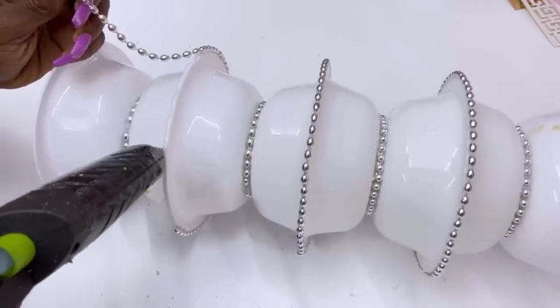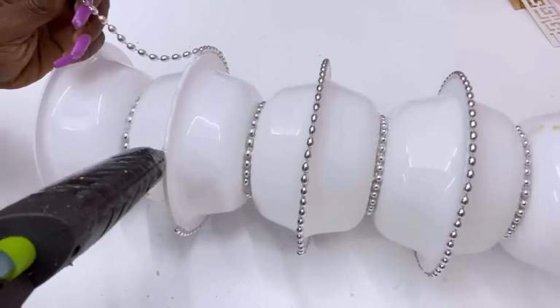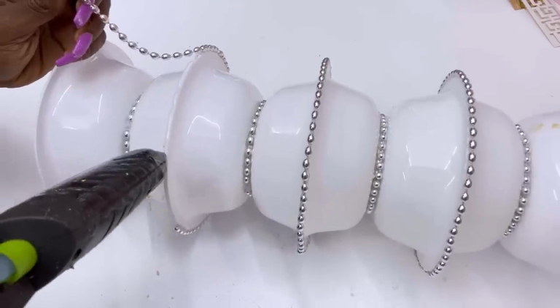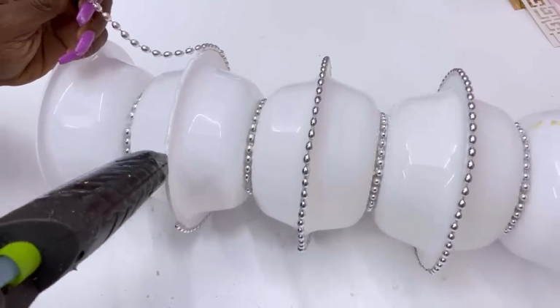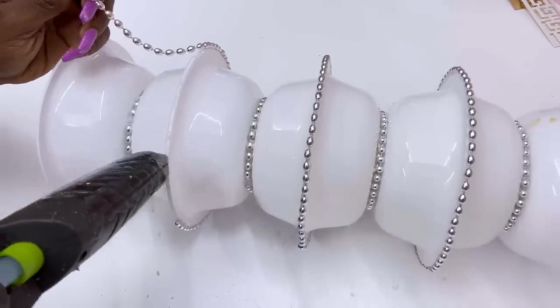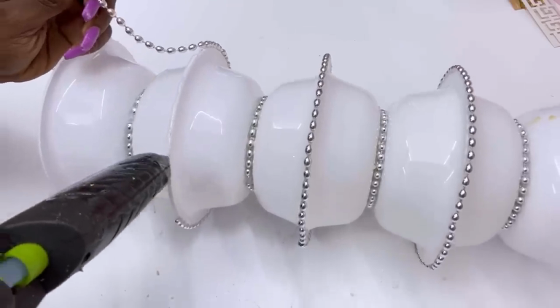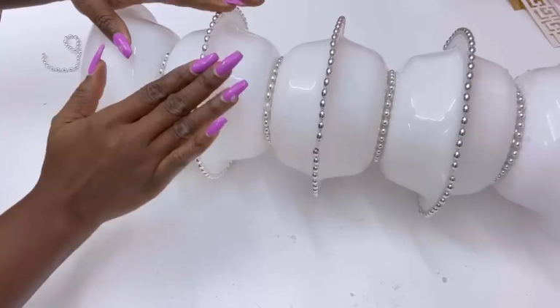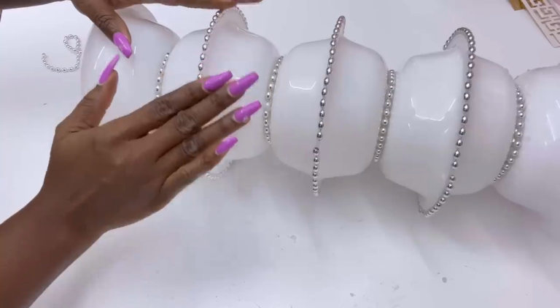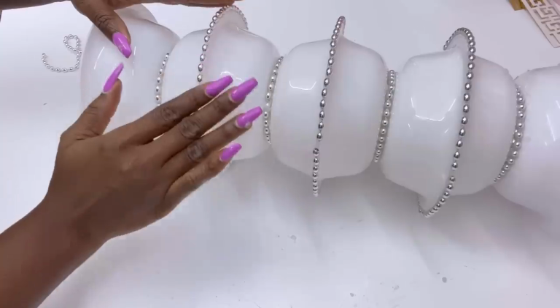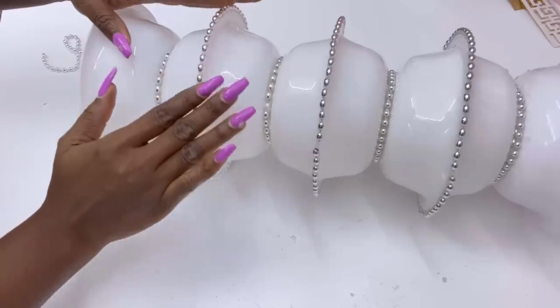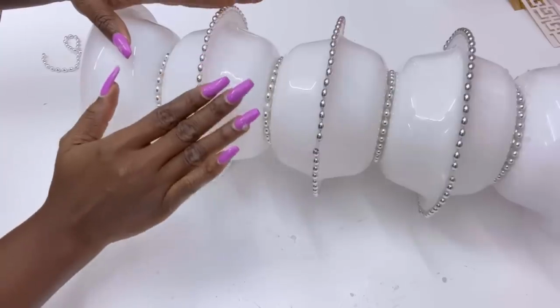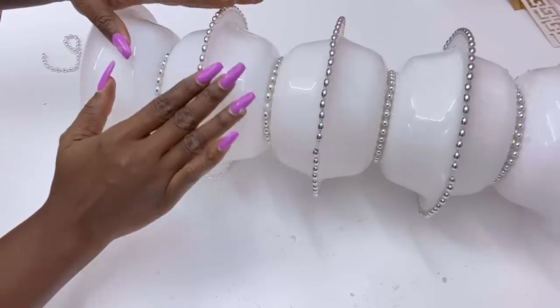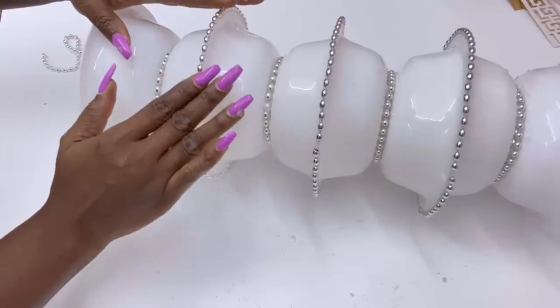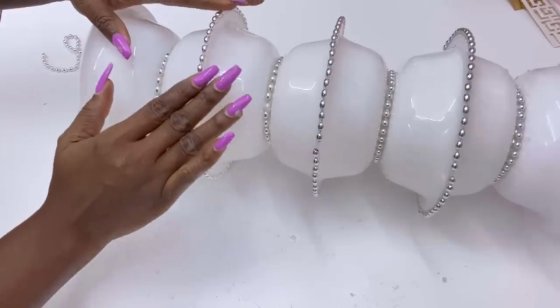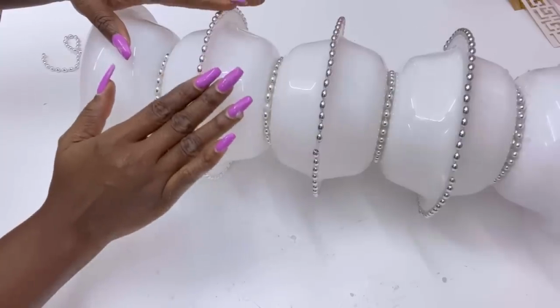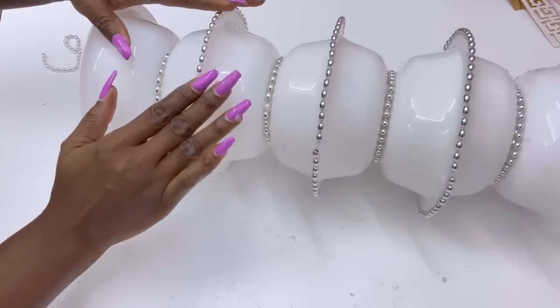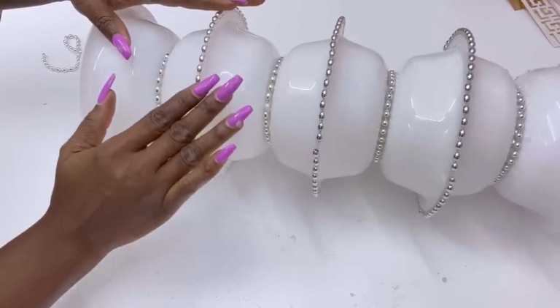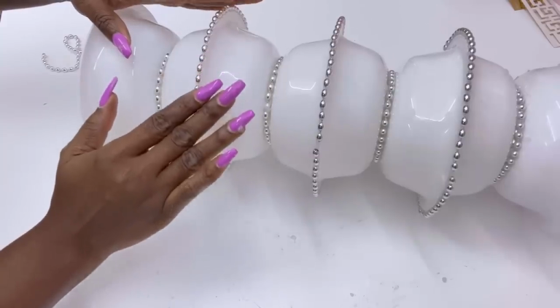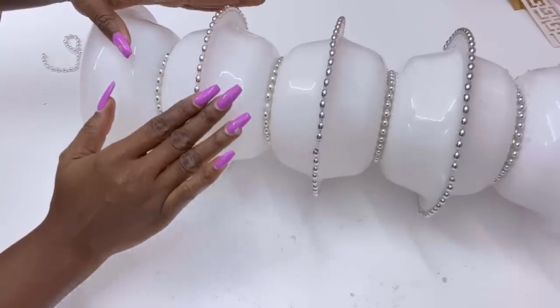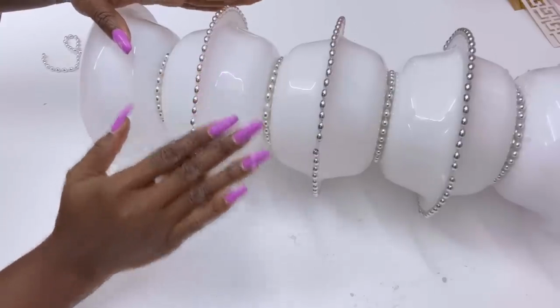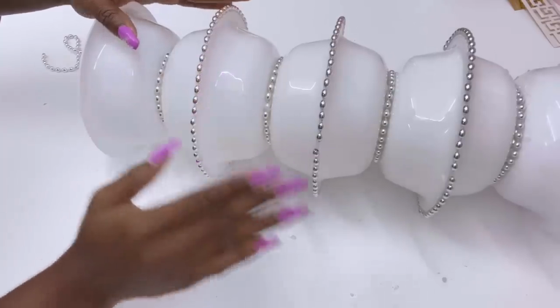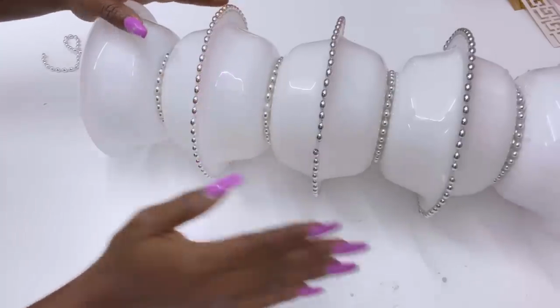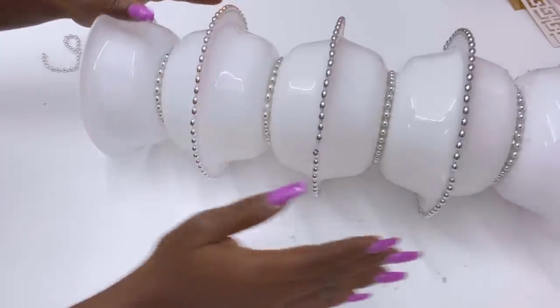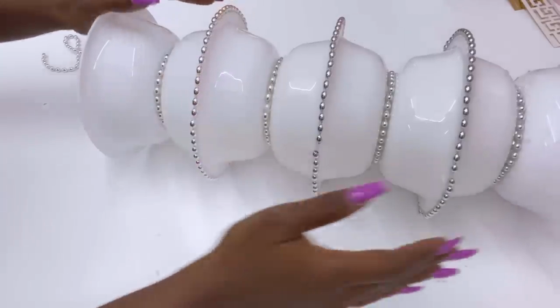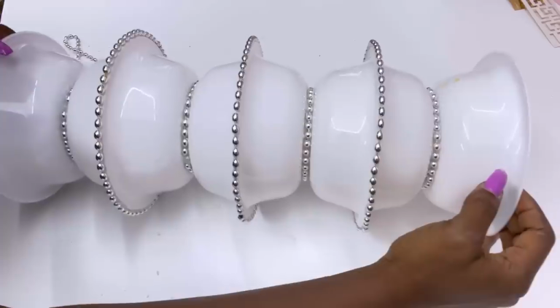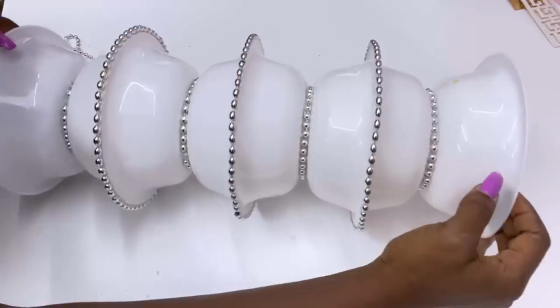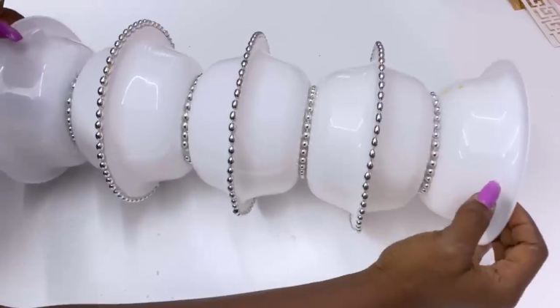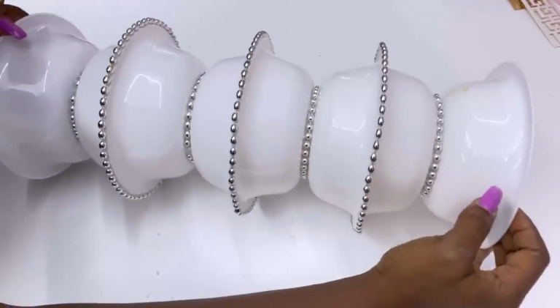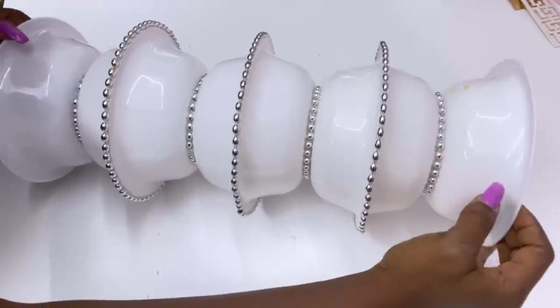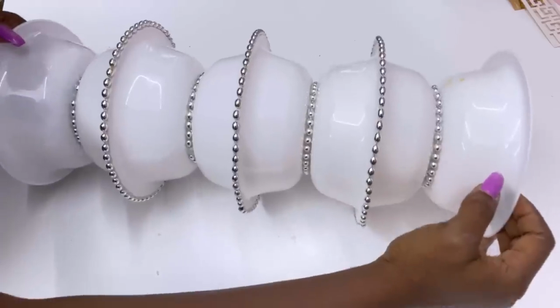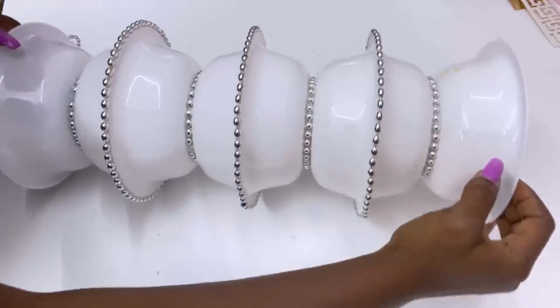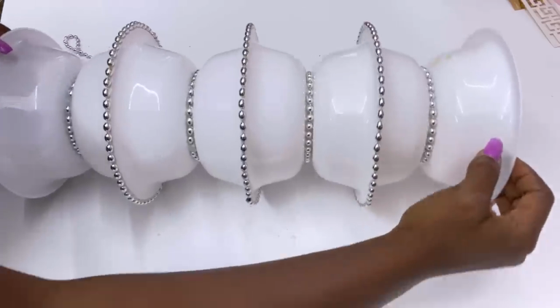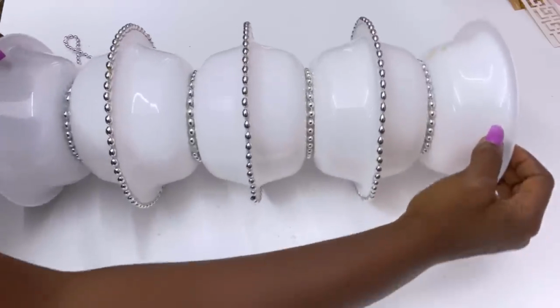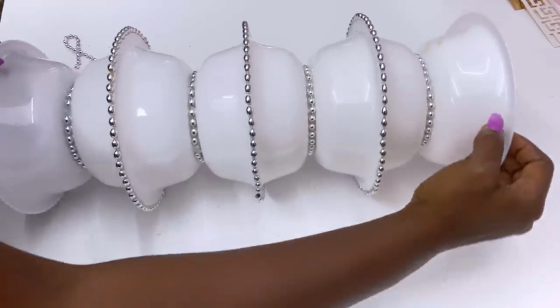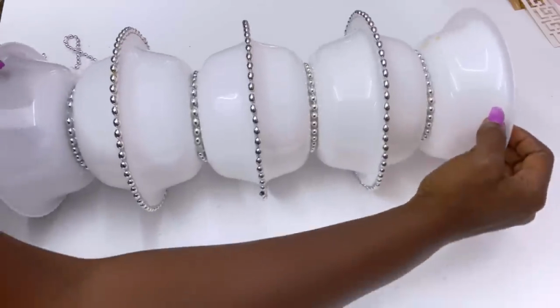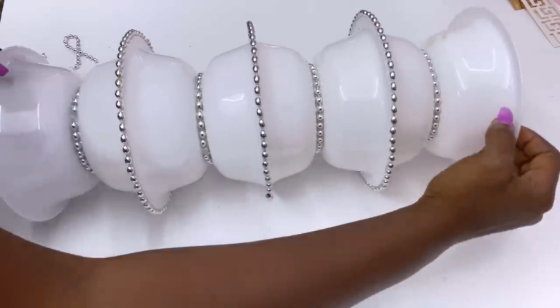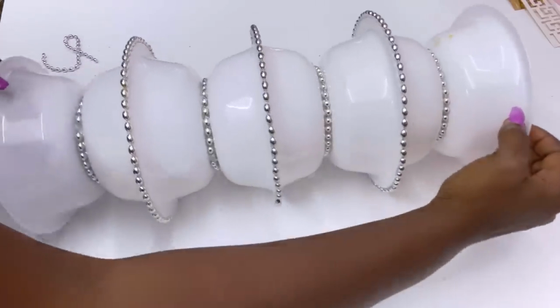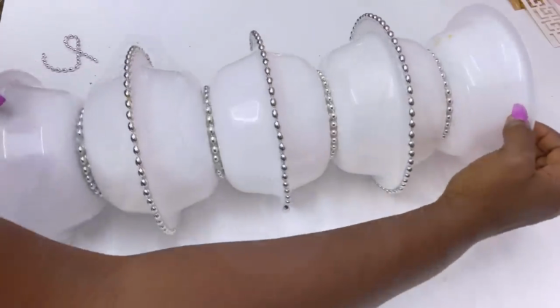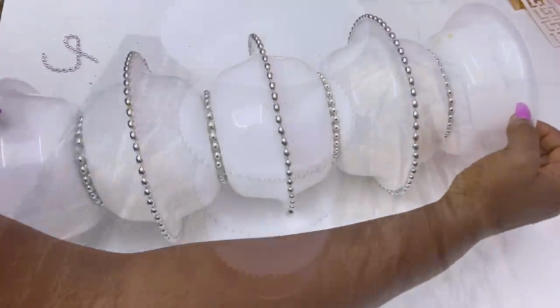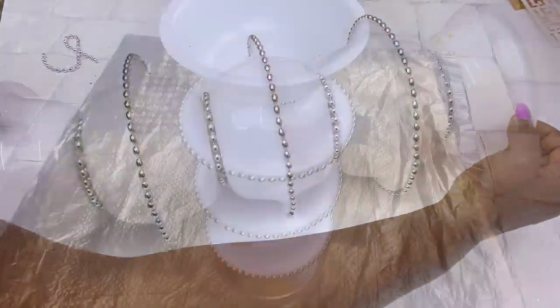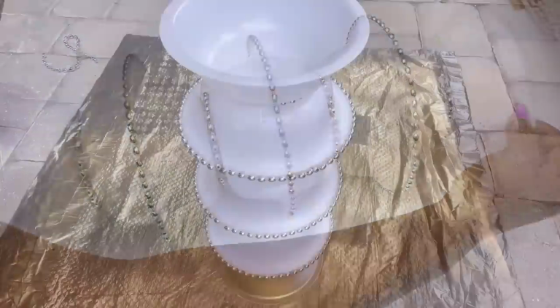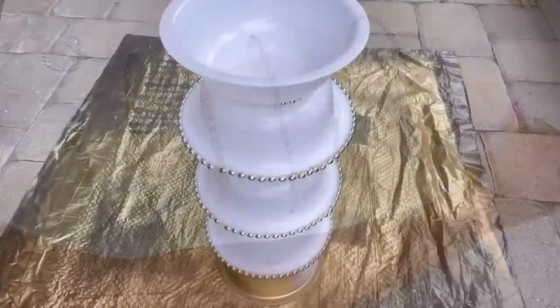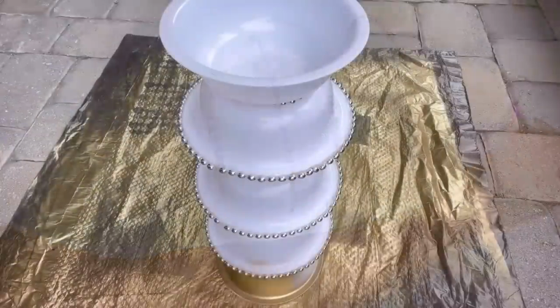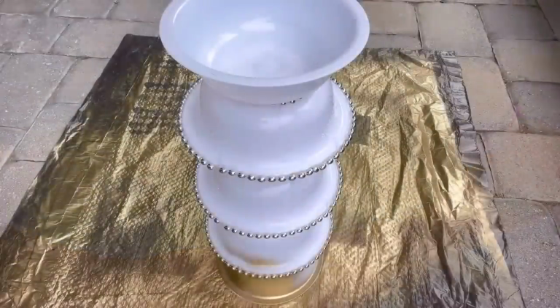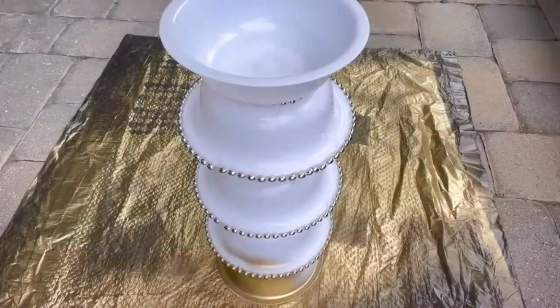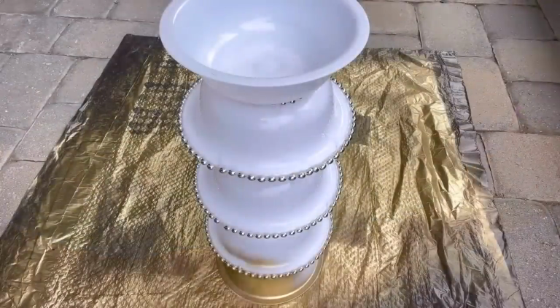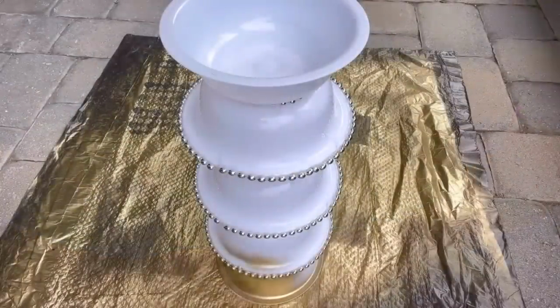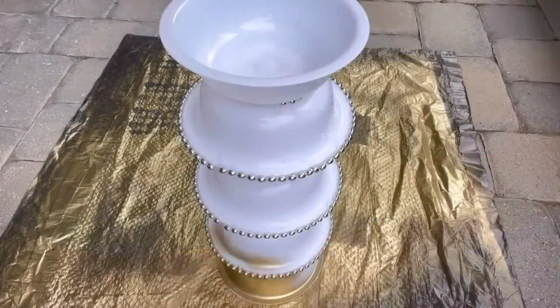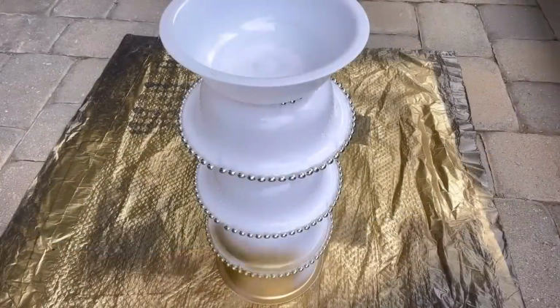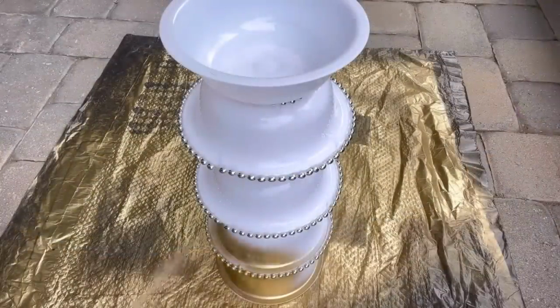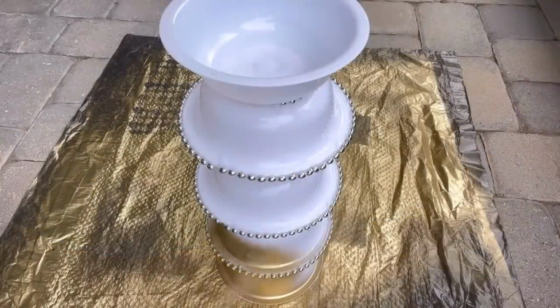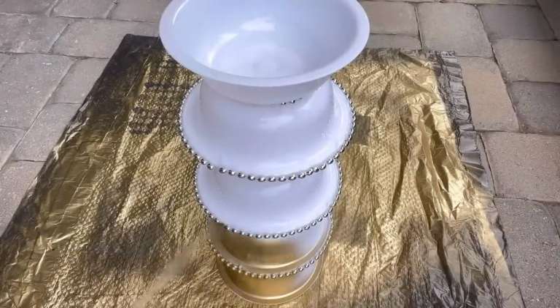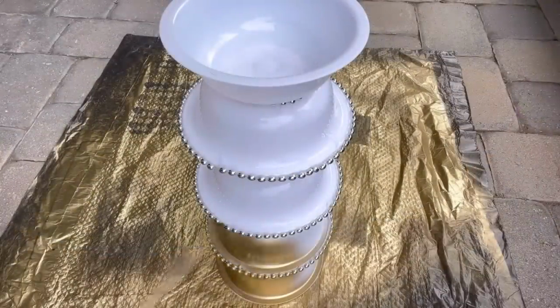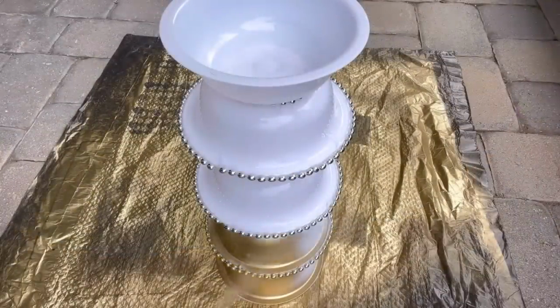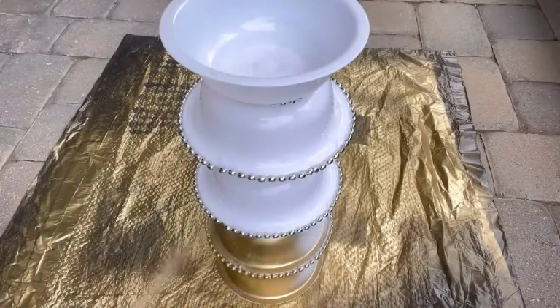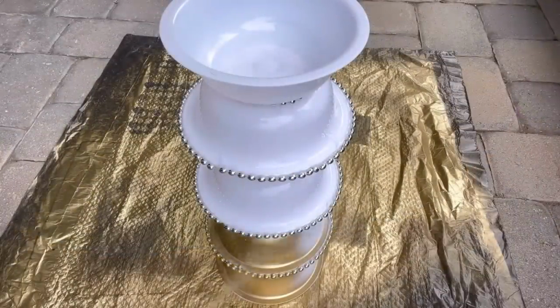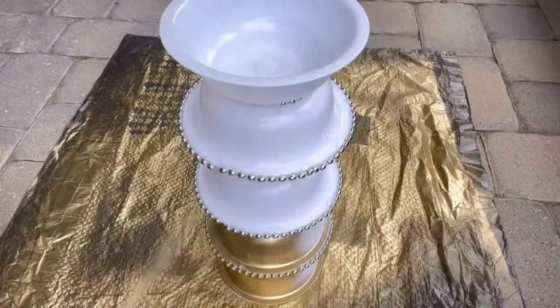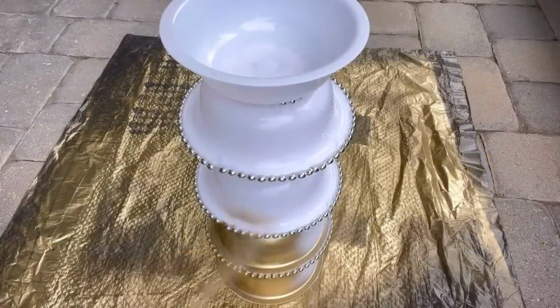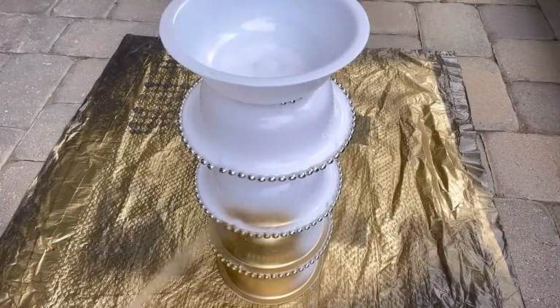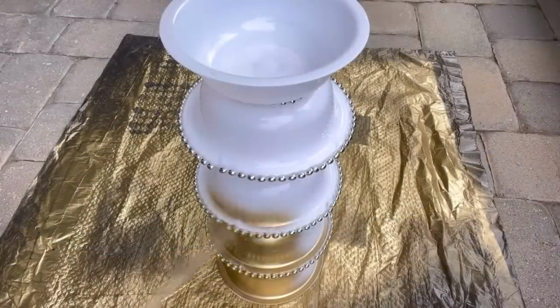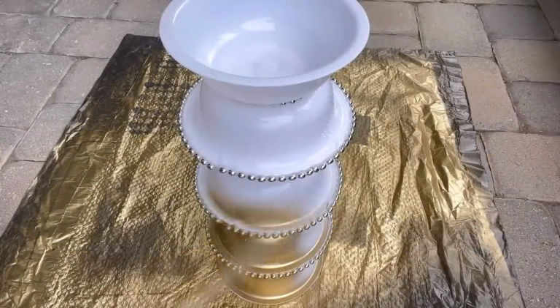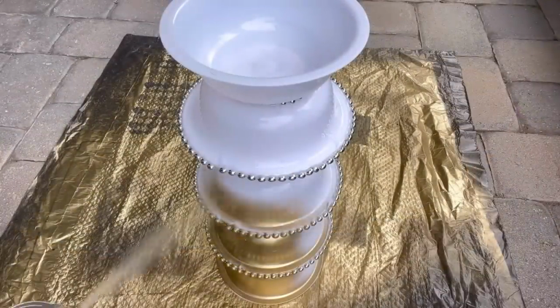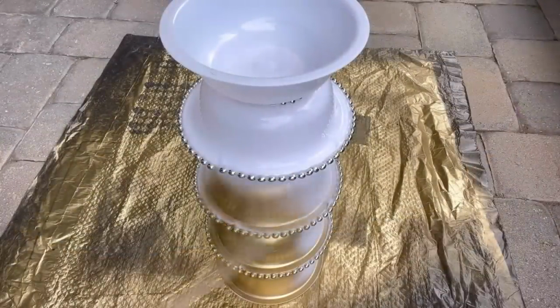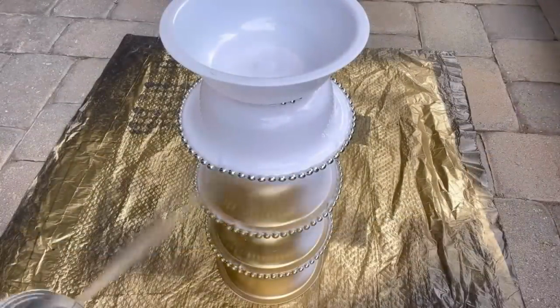If you're going to be recreating this for your home, you can leave this white if you like, but I decided to just spray paint mine gold.